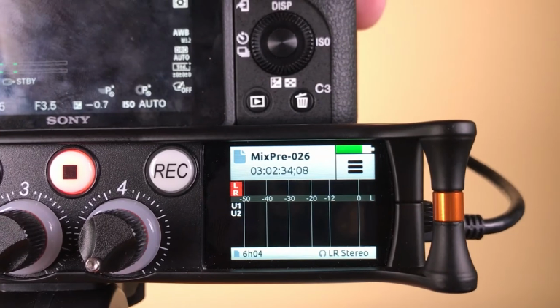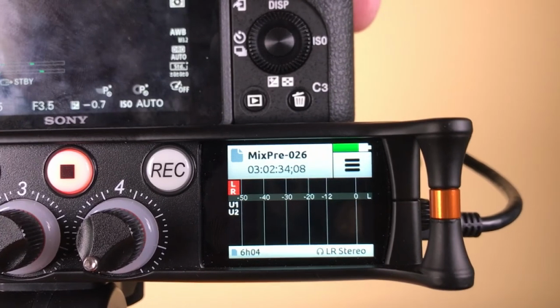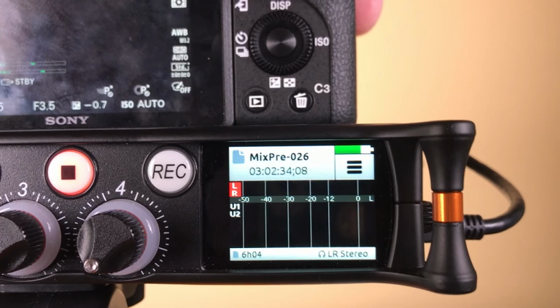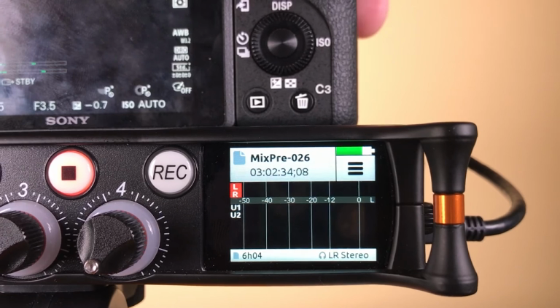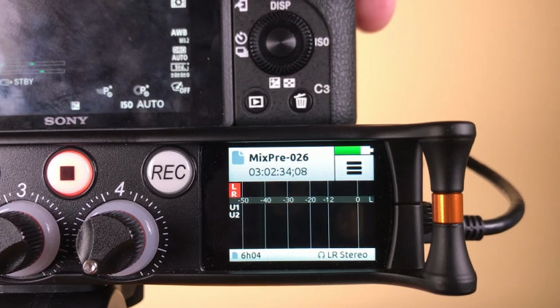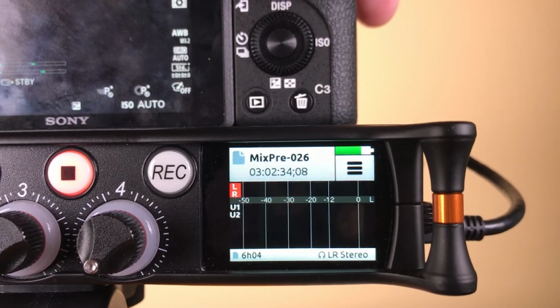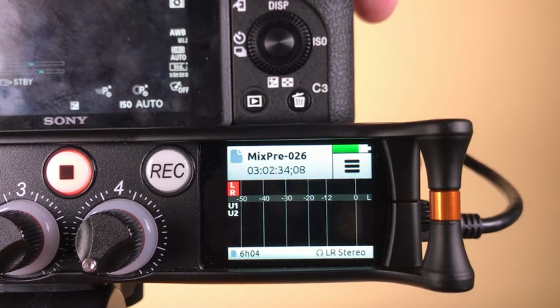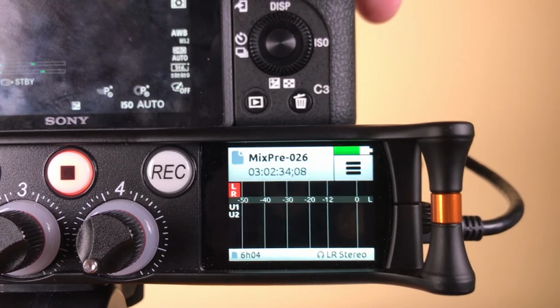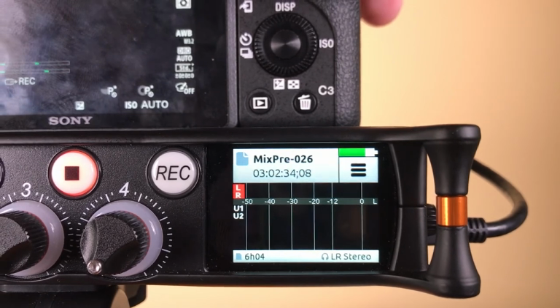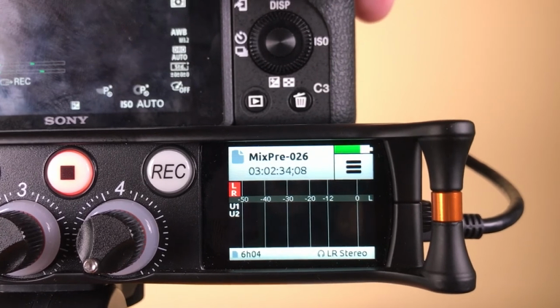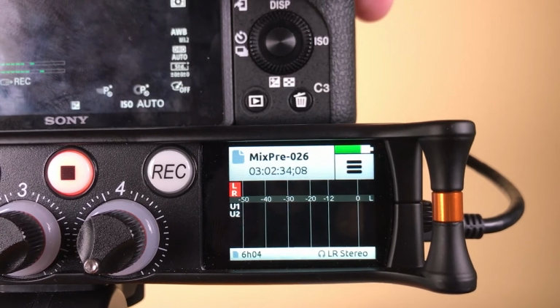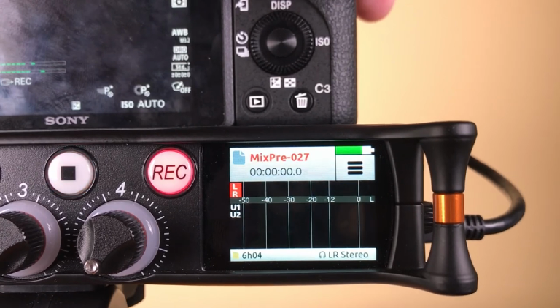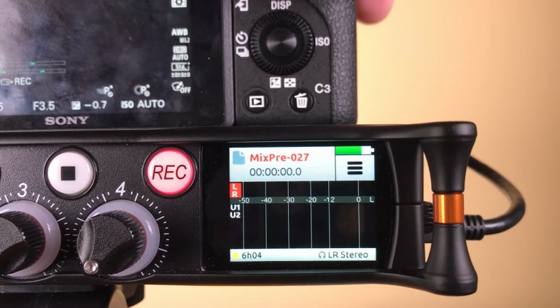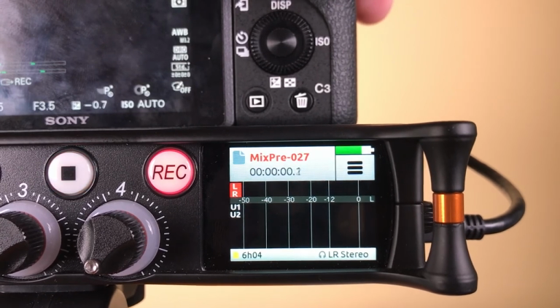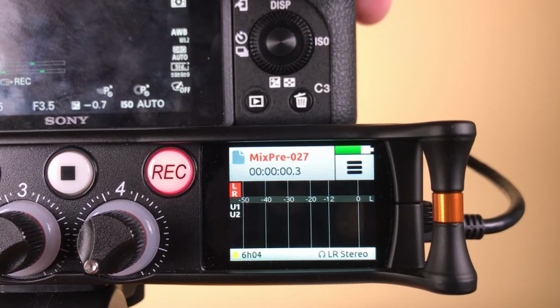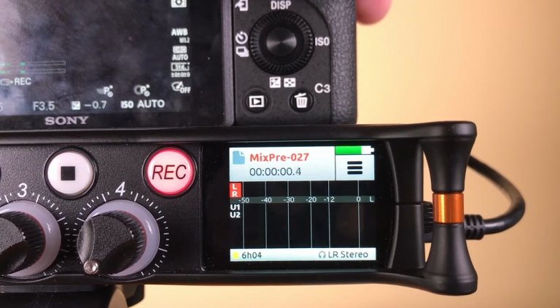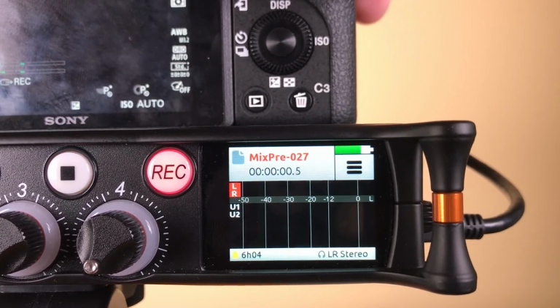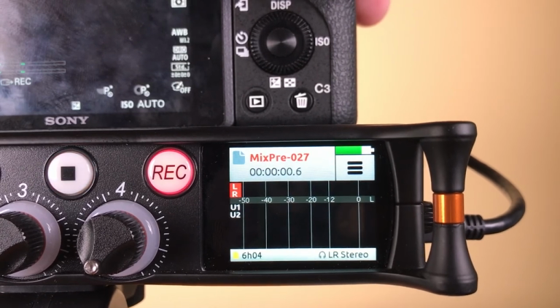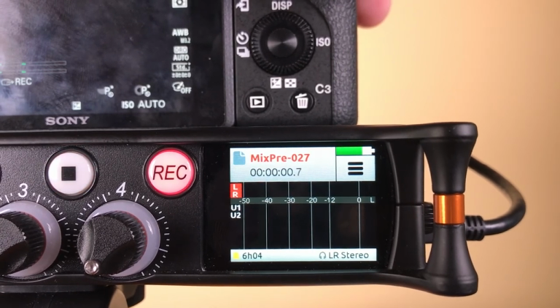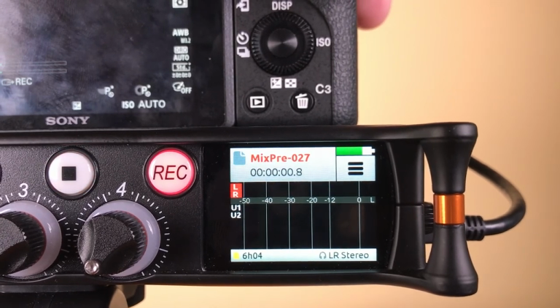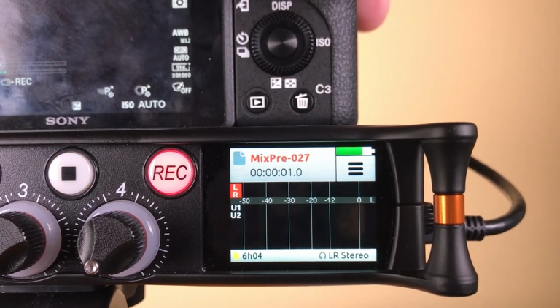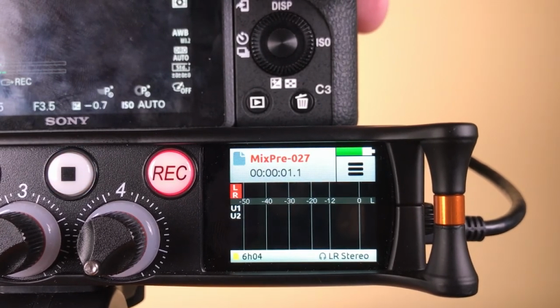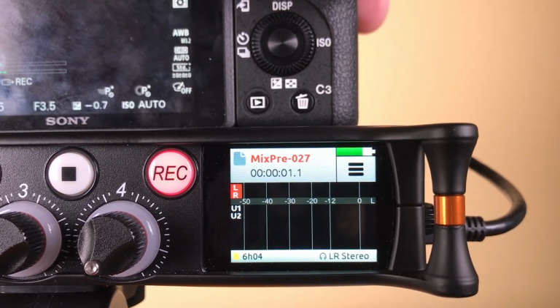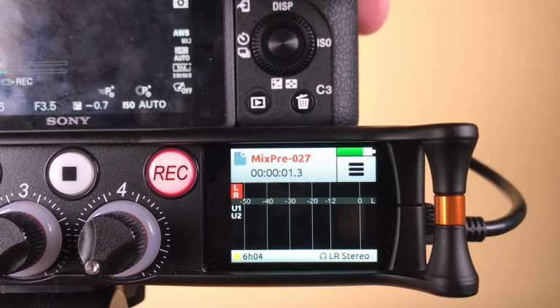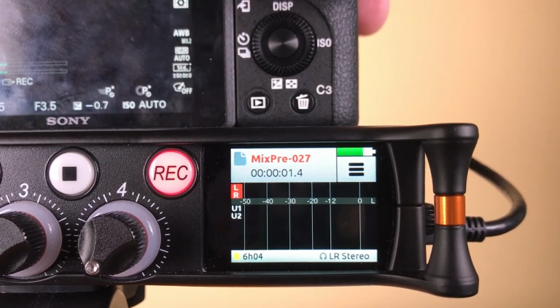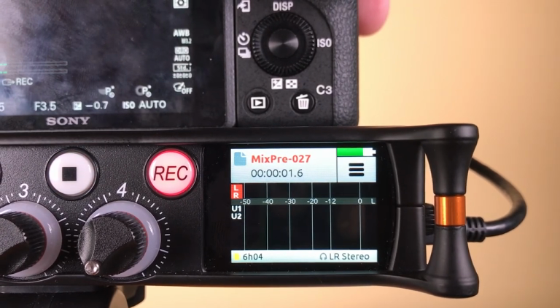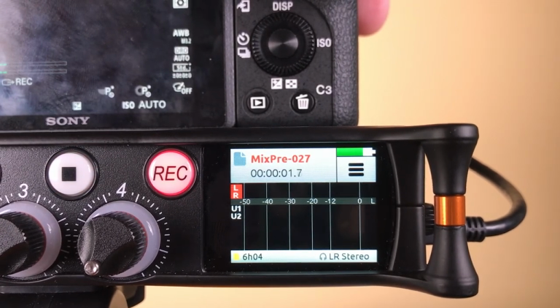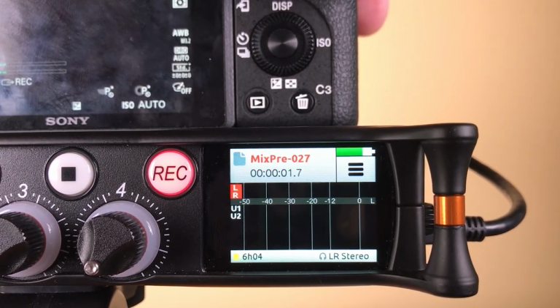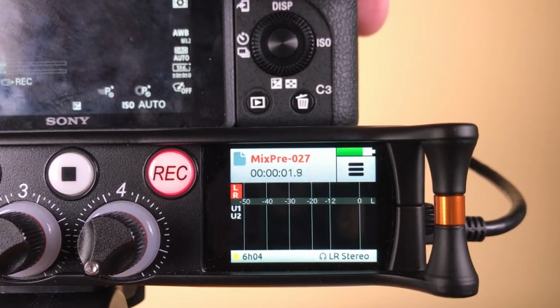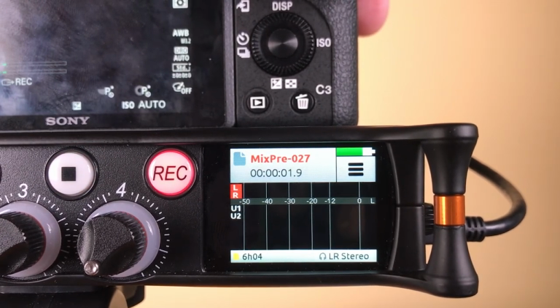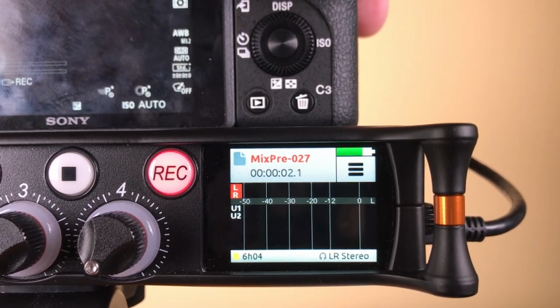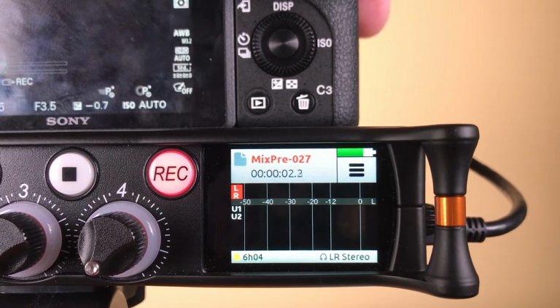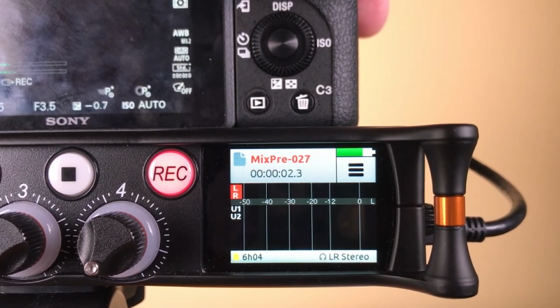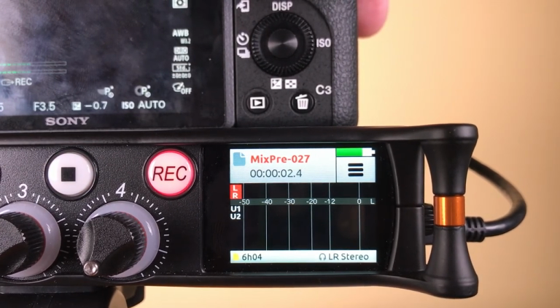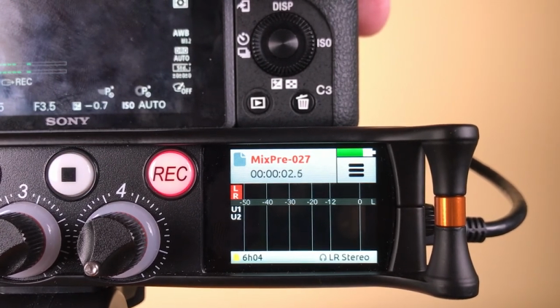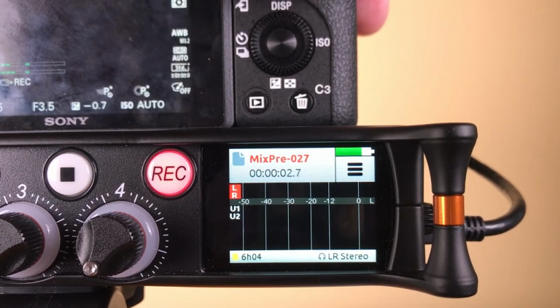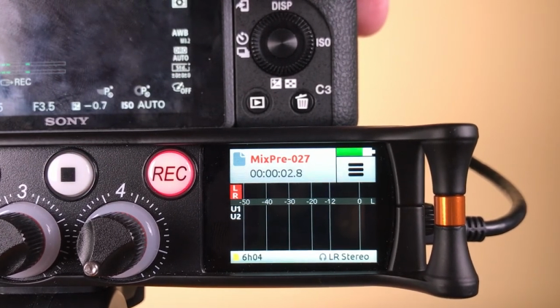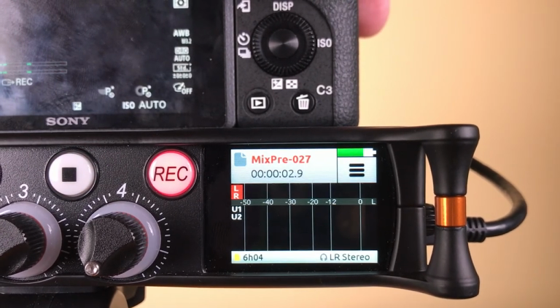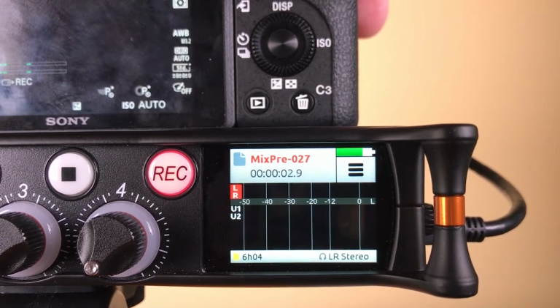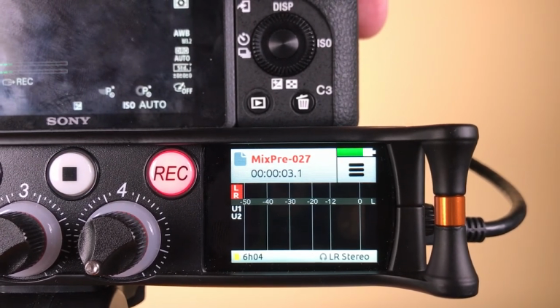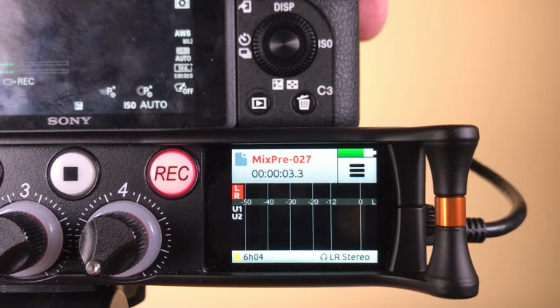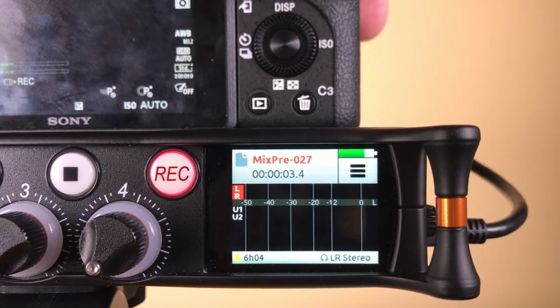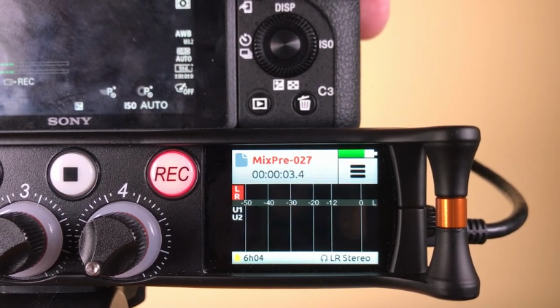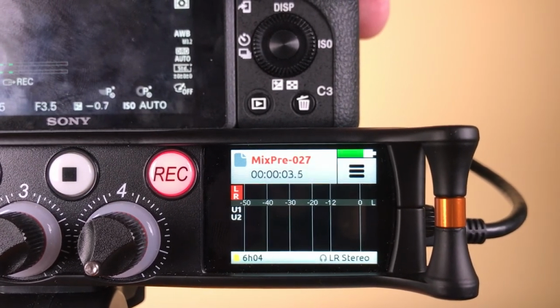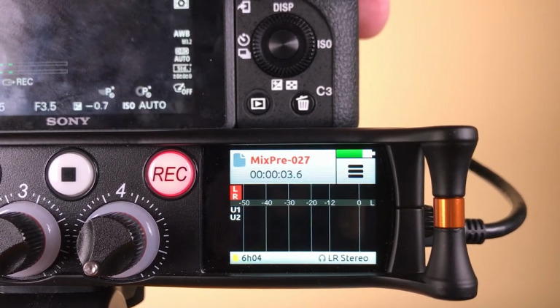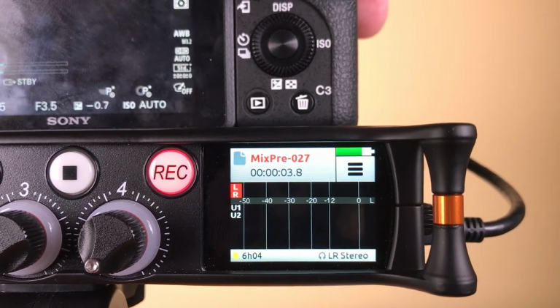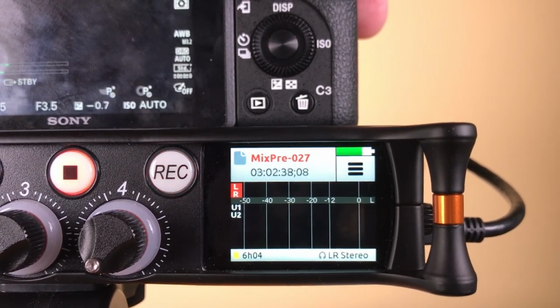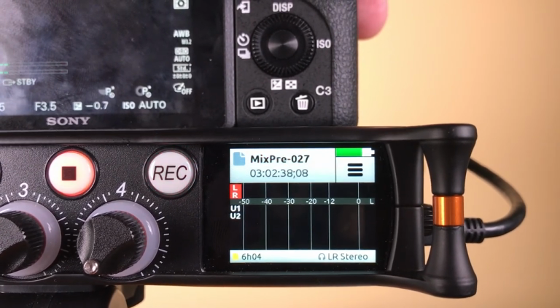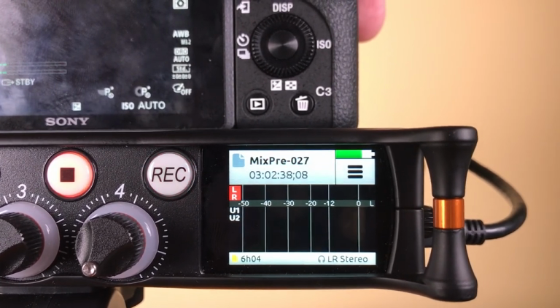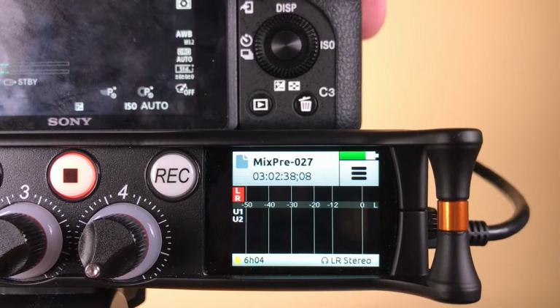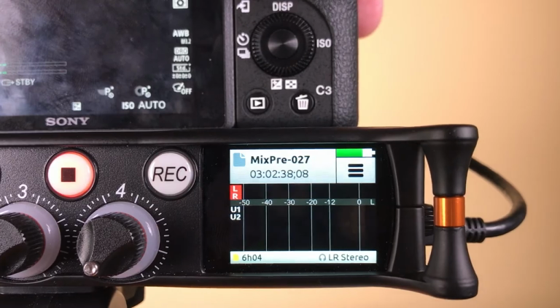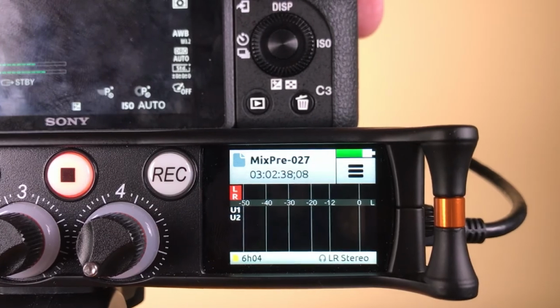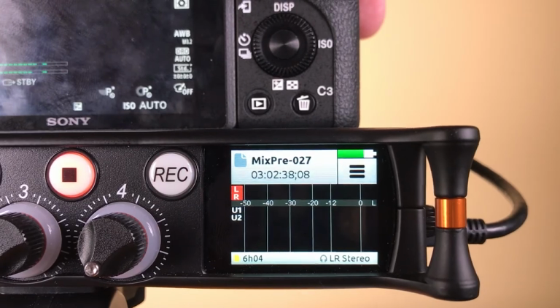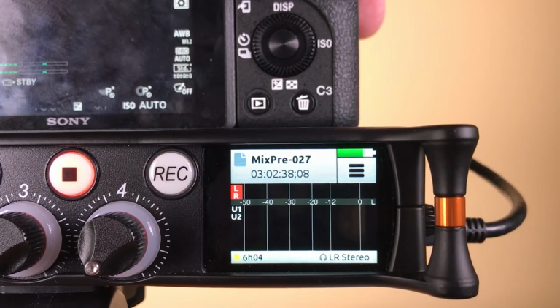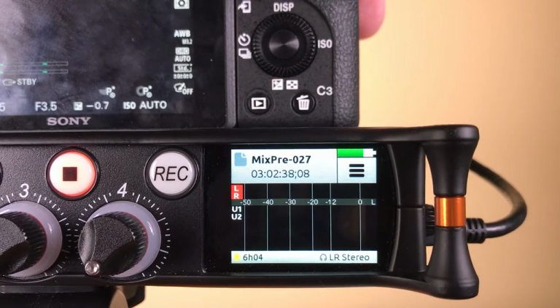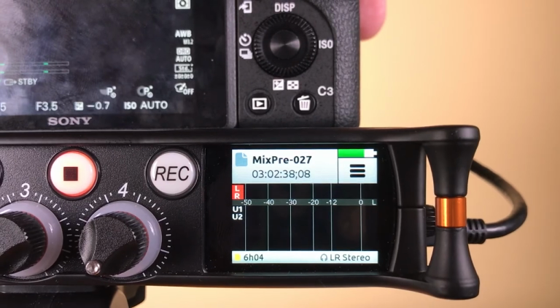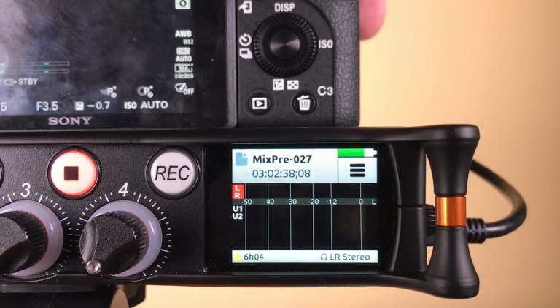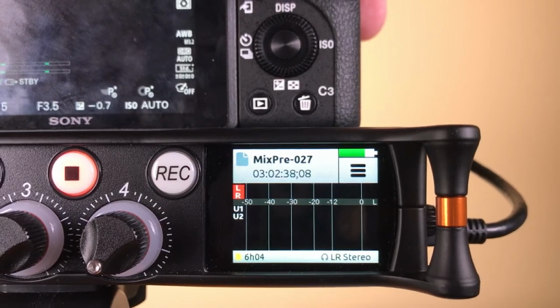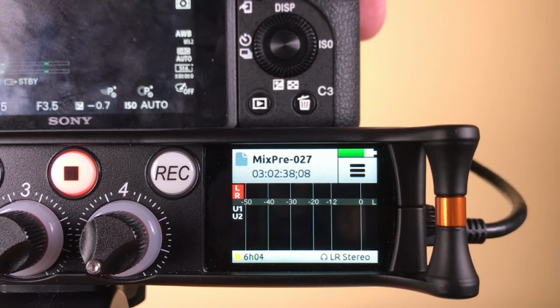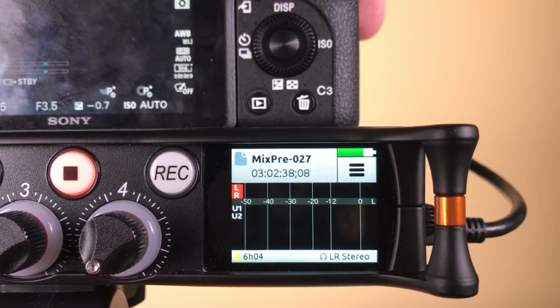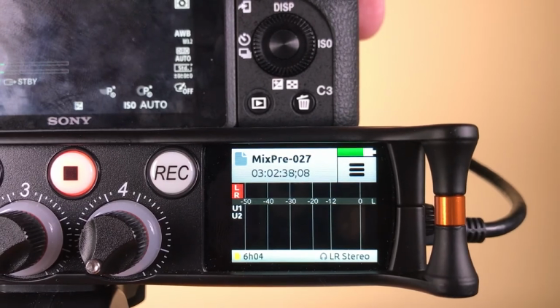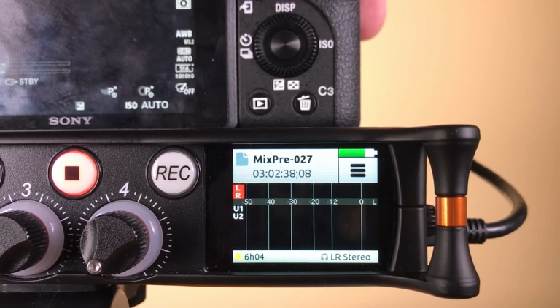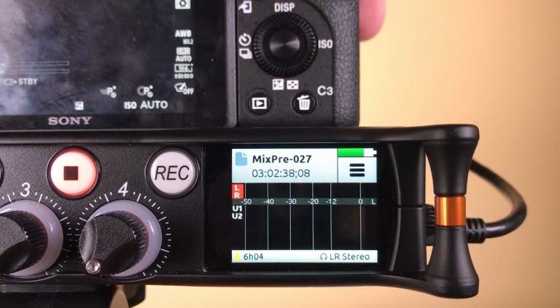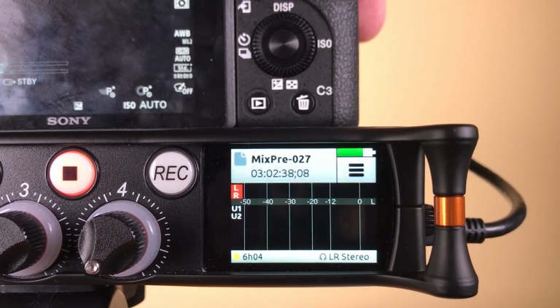Once you have your camera connected and set up properly, you will see the timecode on the home screen of the MixPre.